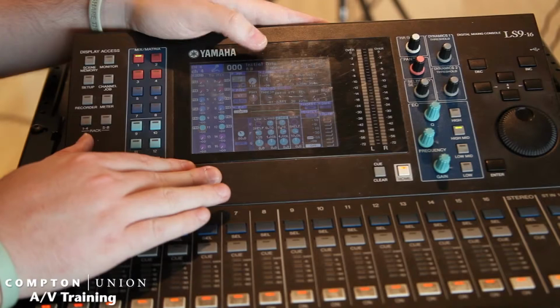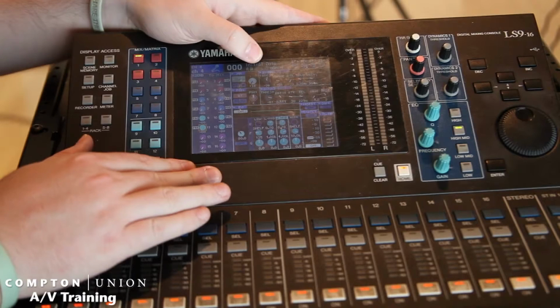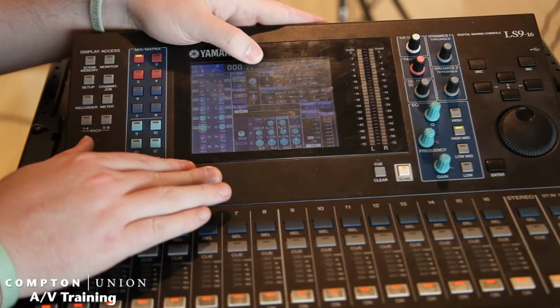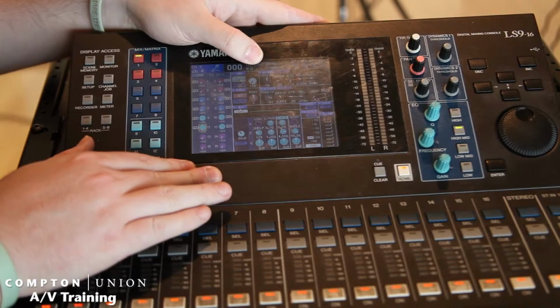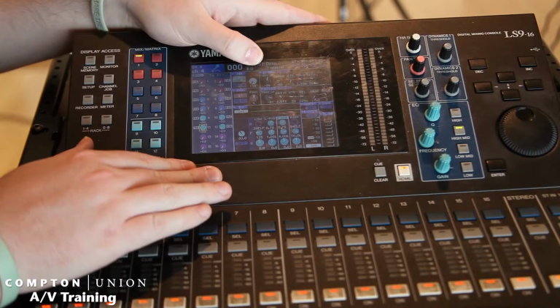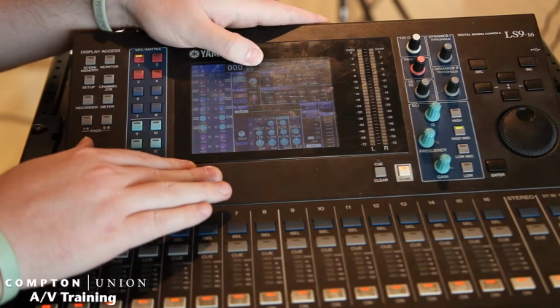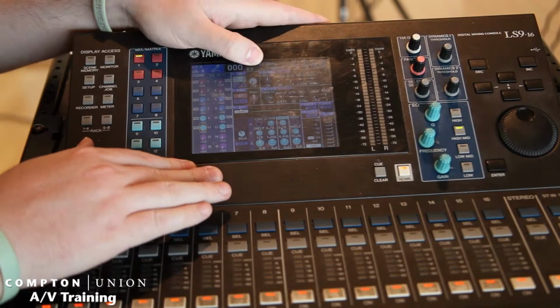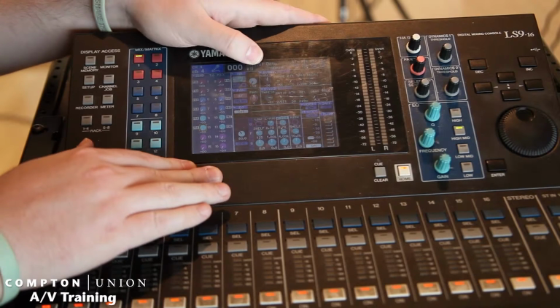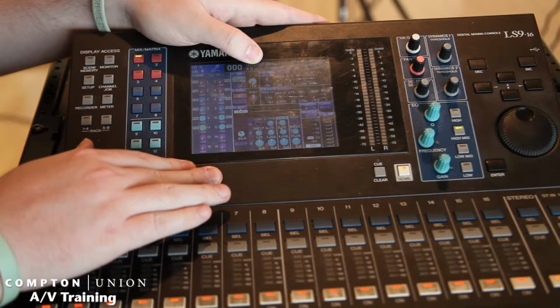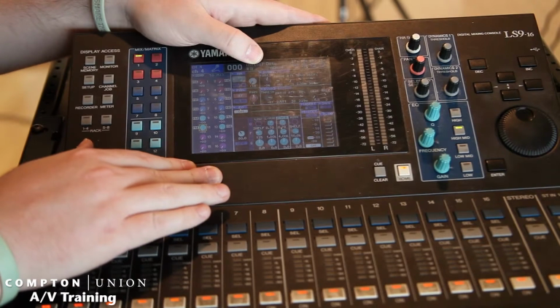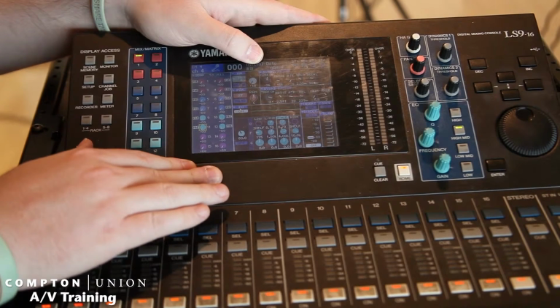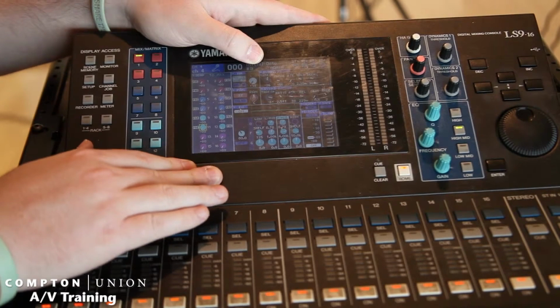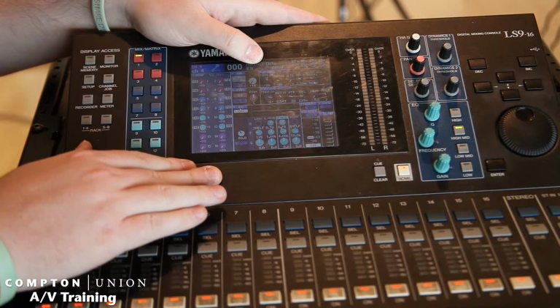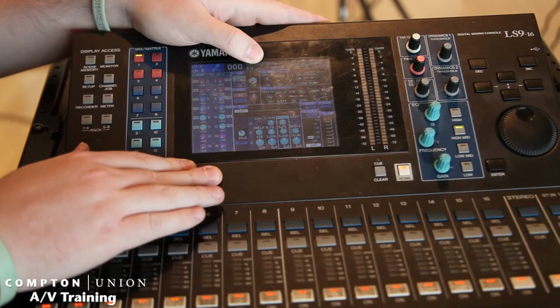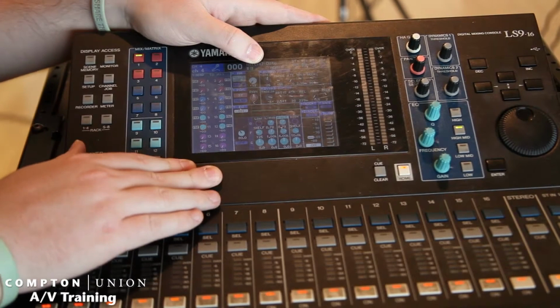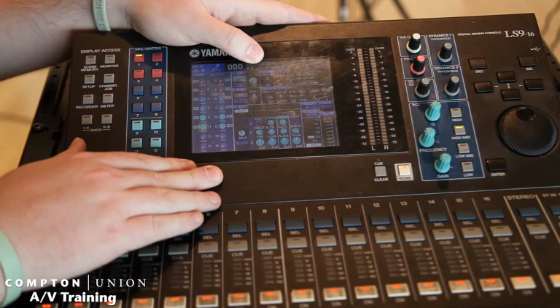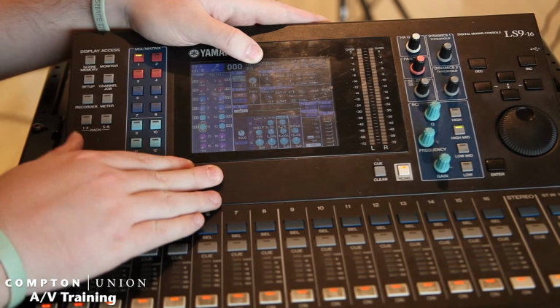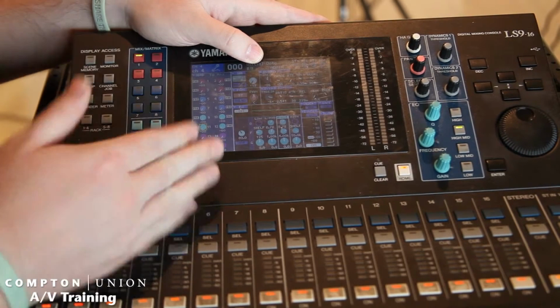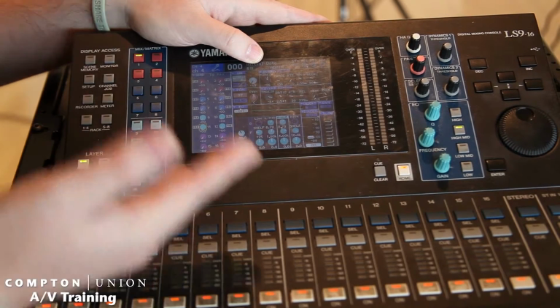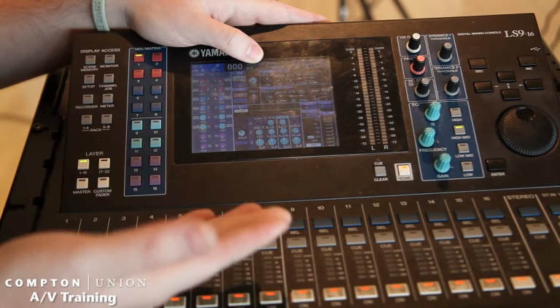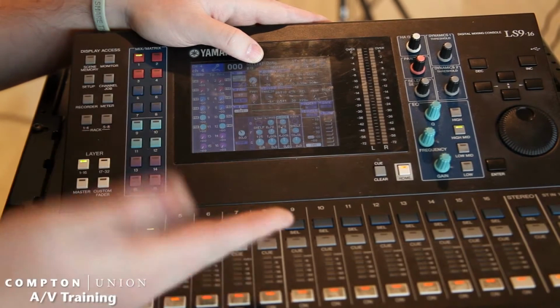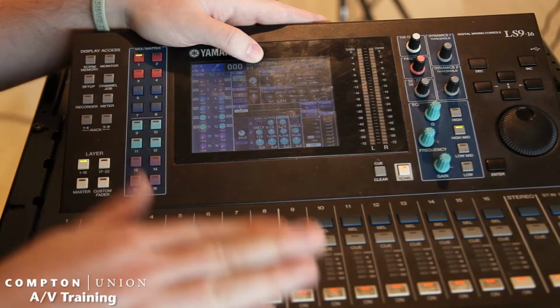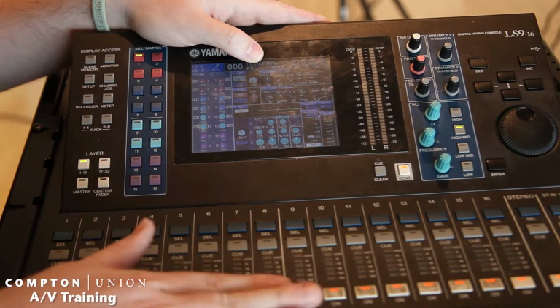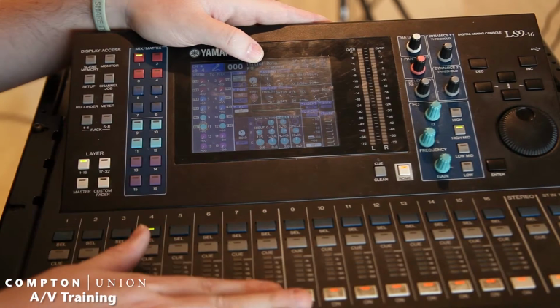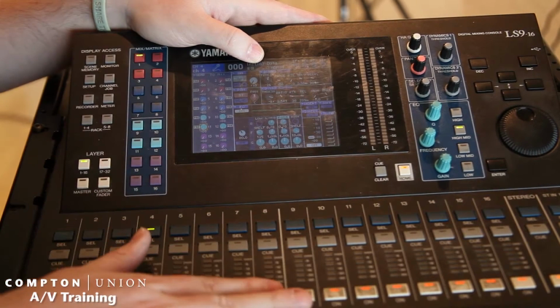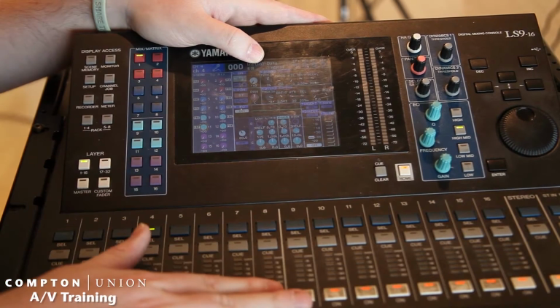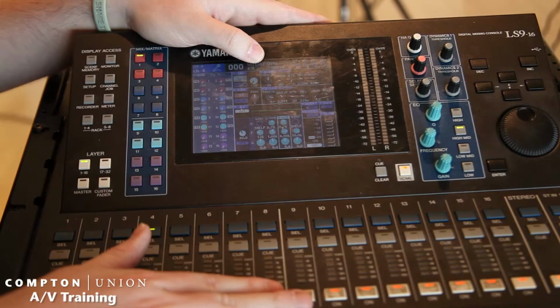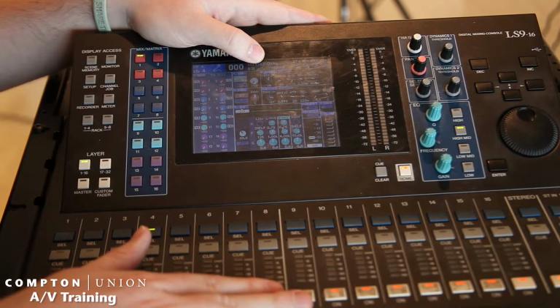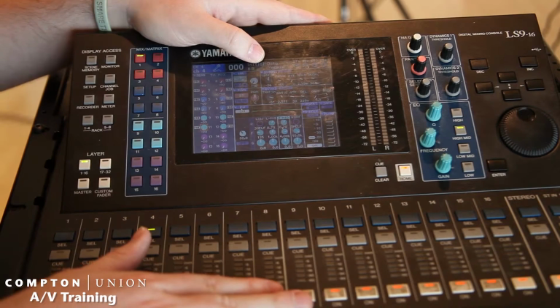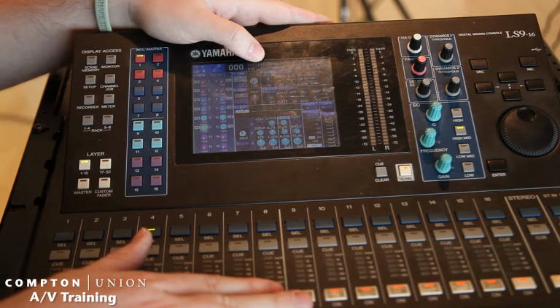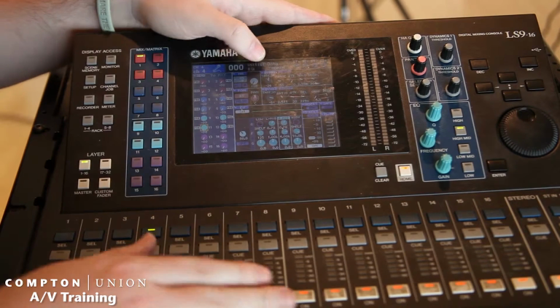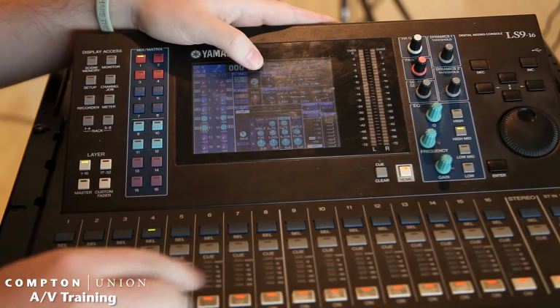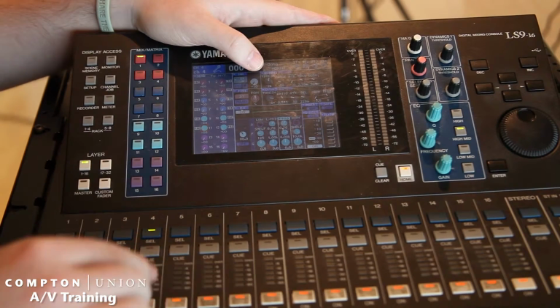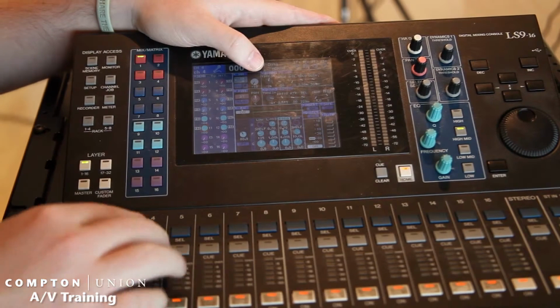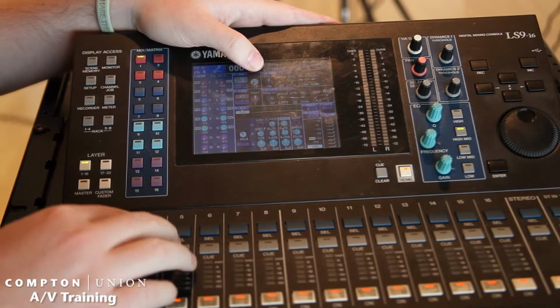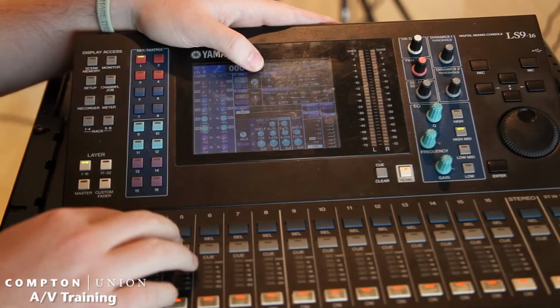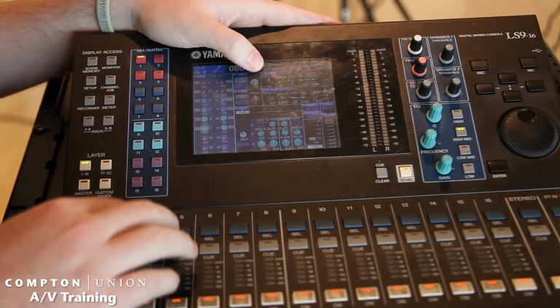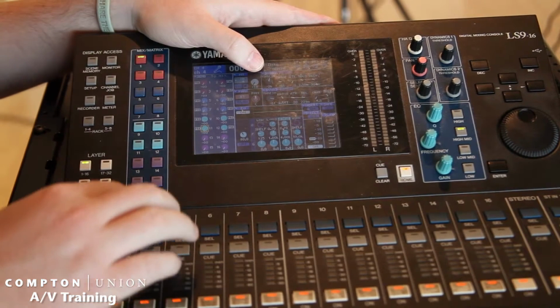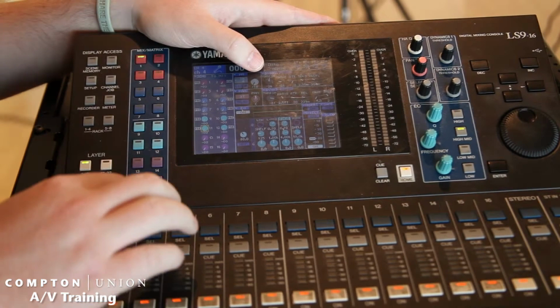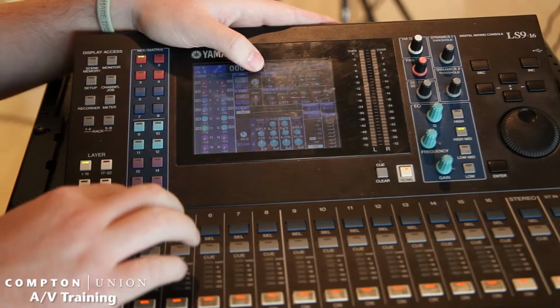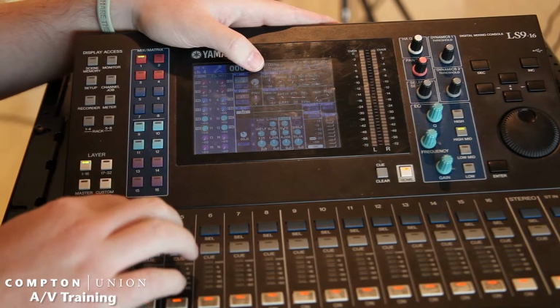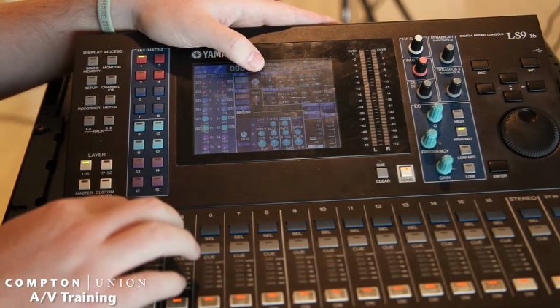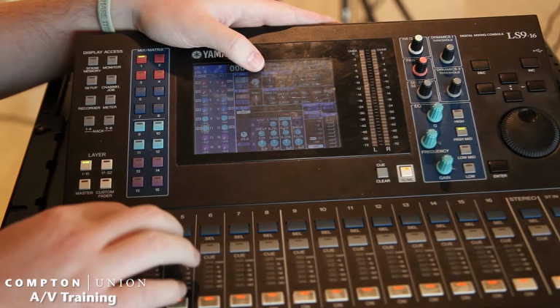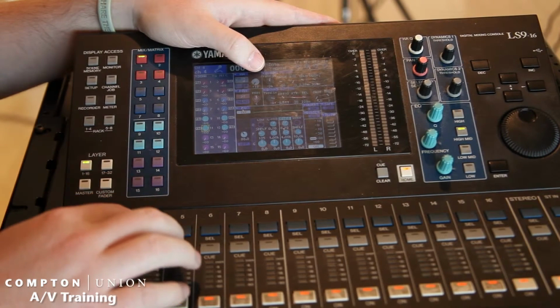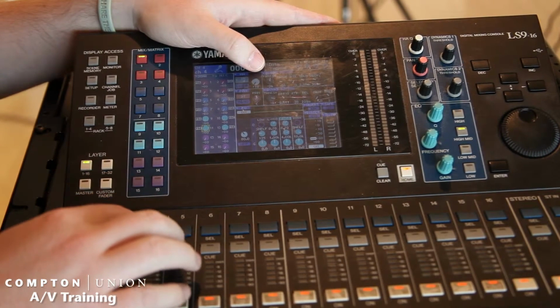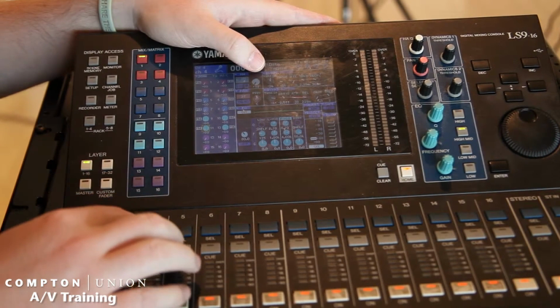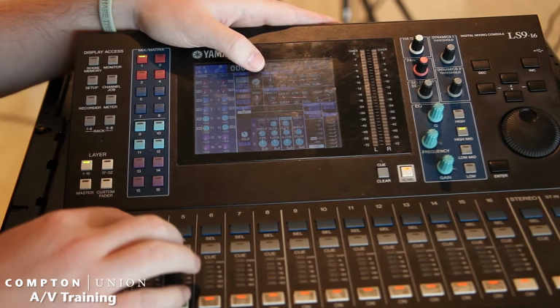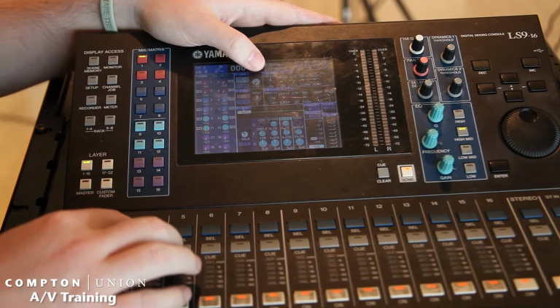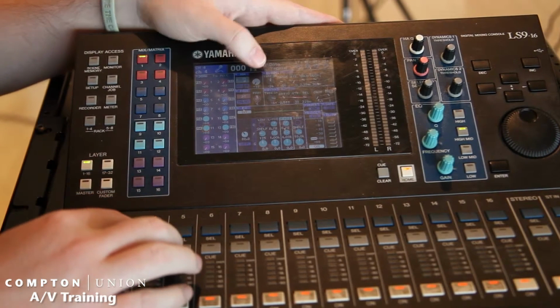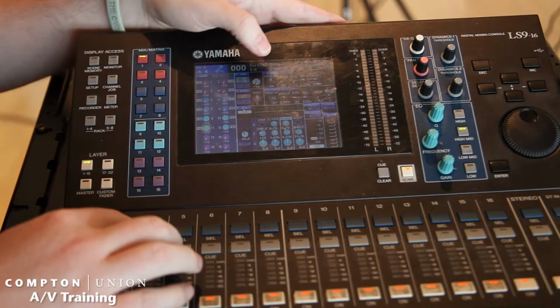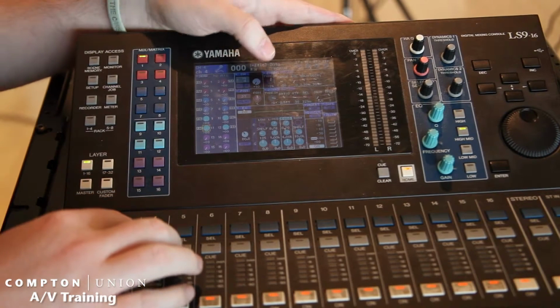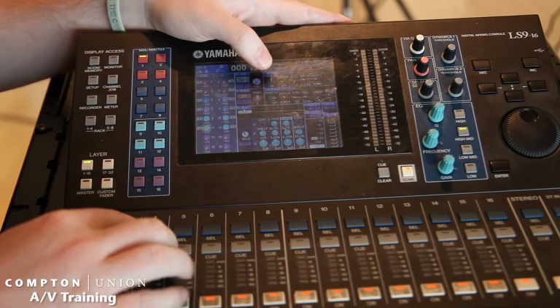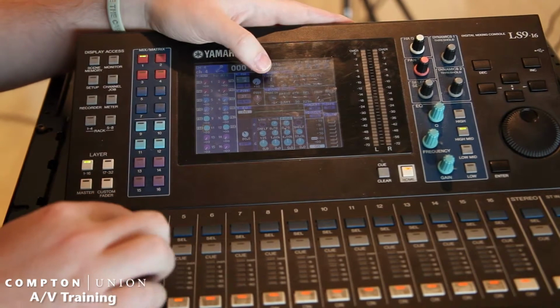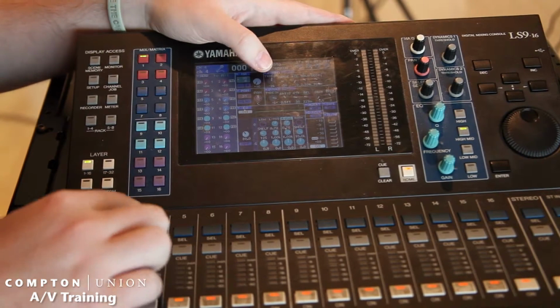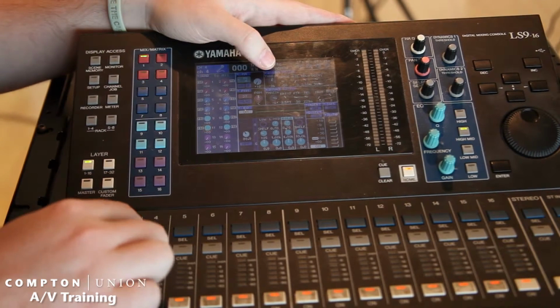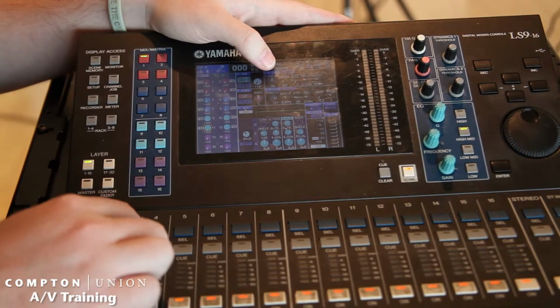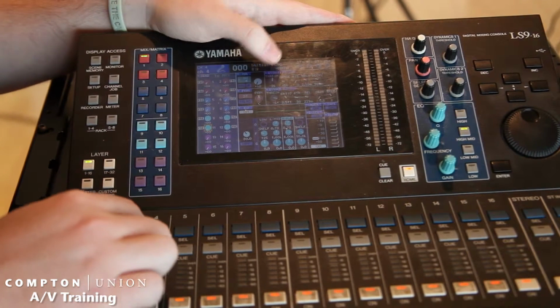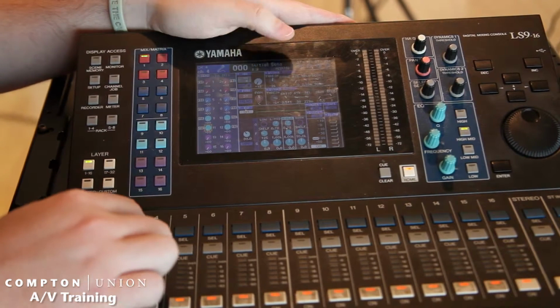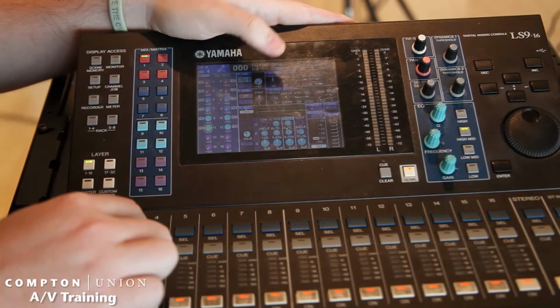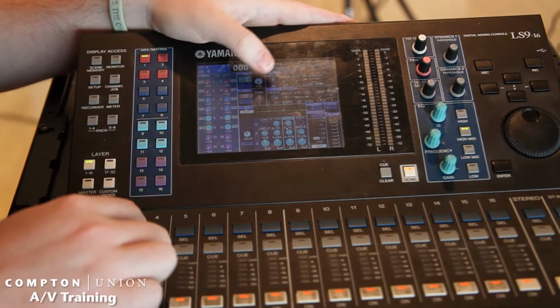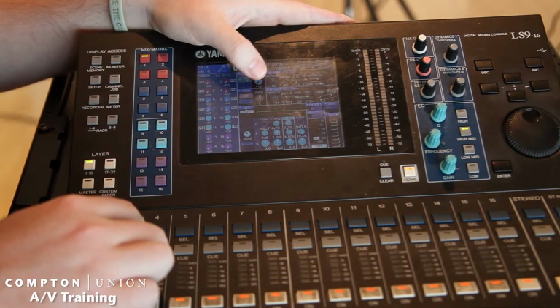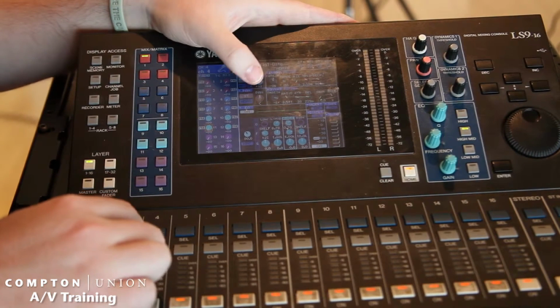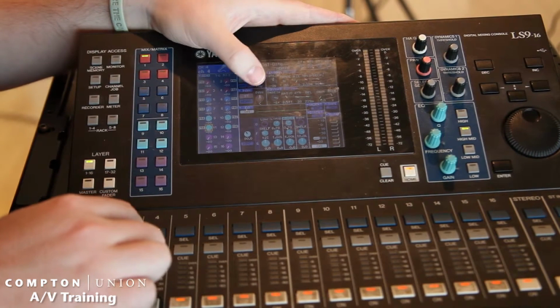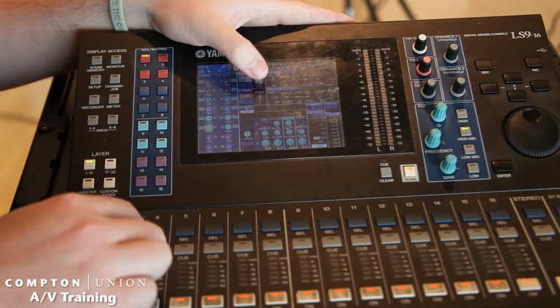Now, let's say if we're putting a compressor on a channel here, what you're going to do is you're going to select the channel. I'm selecting channel 4.